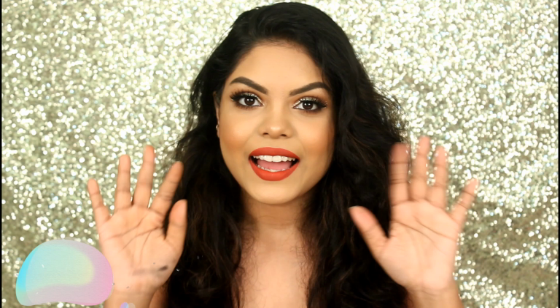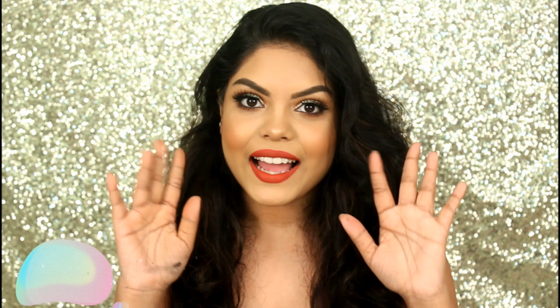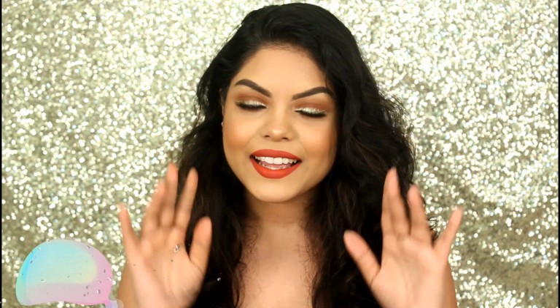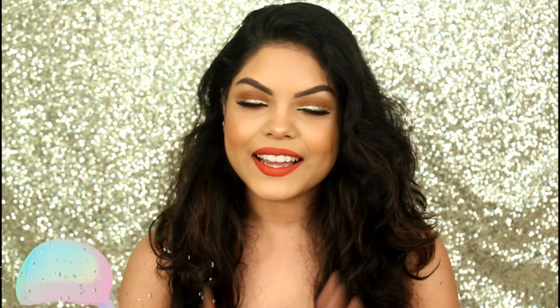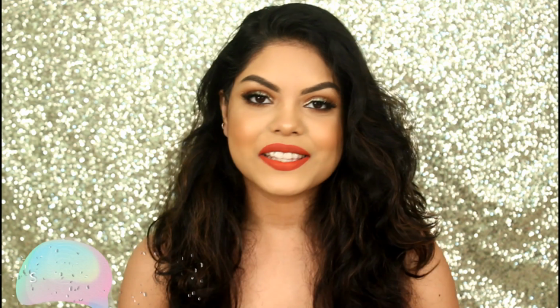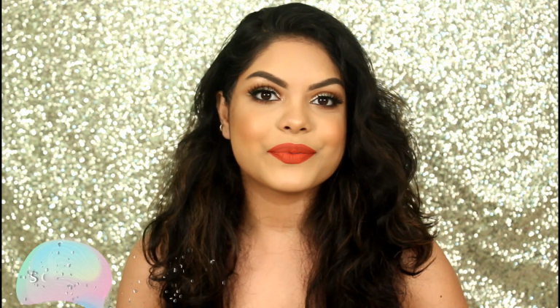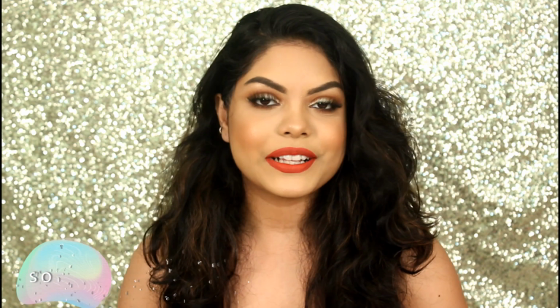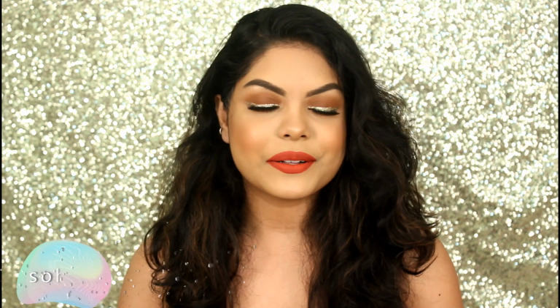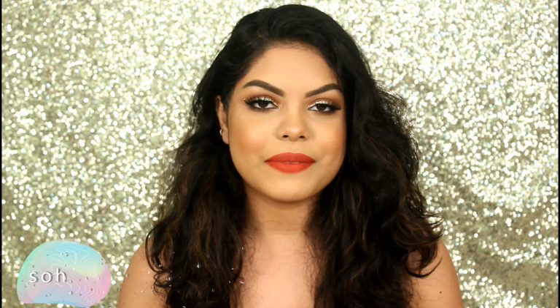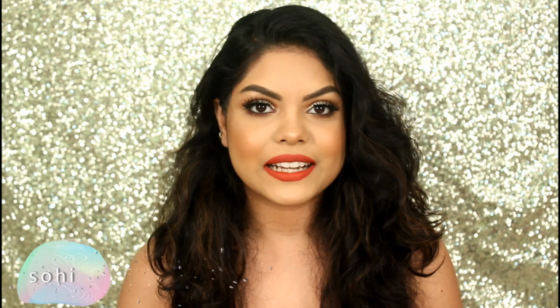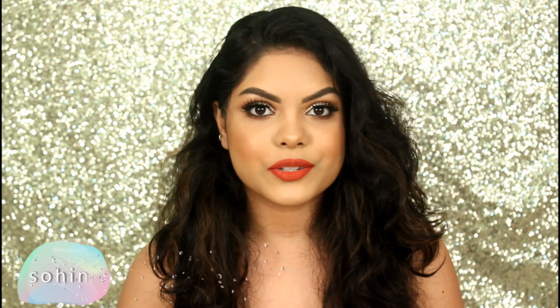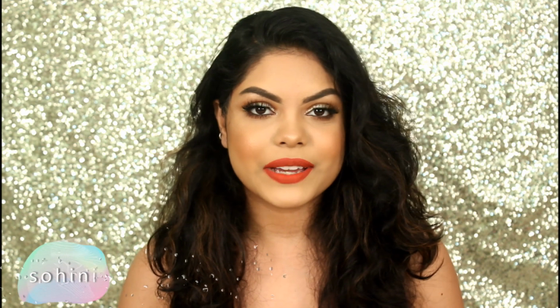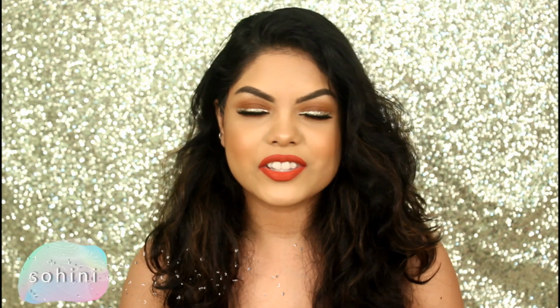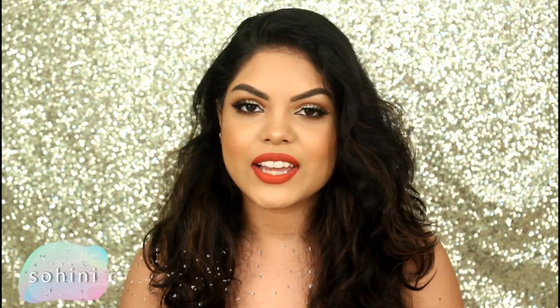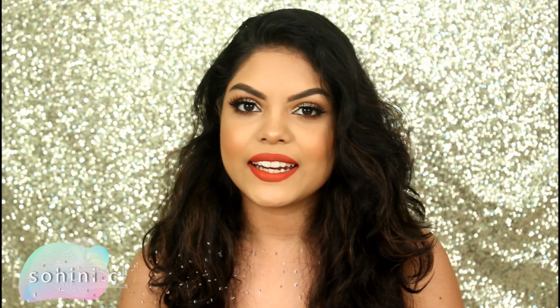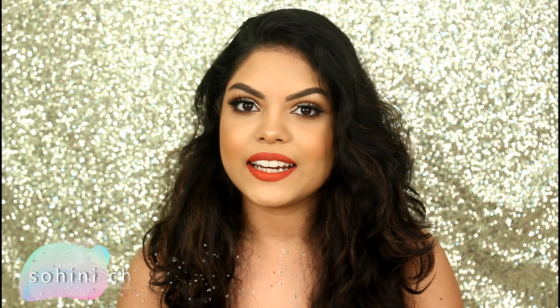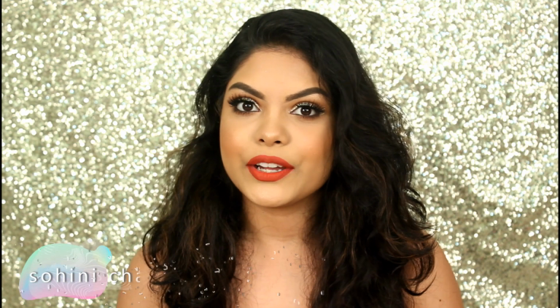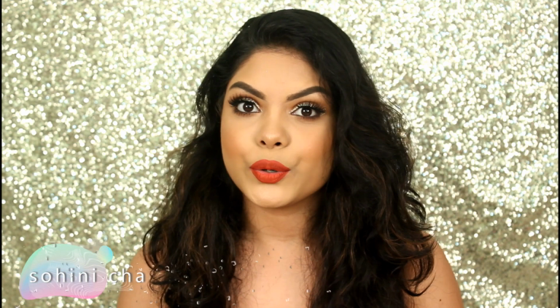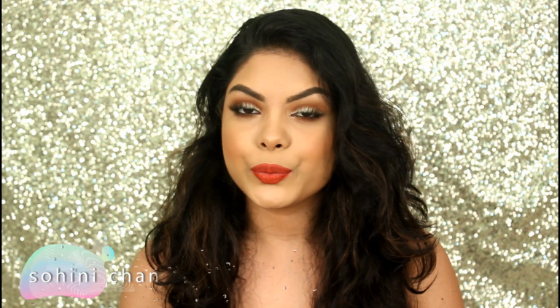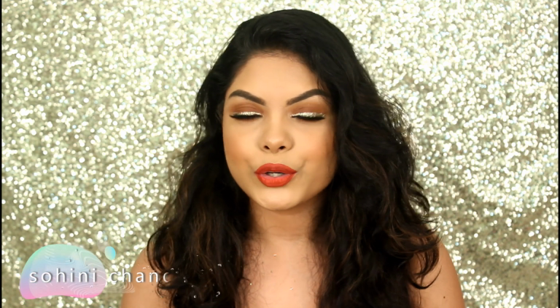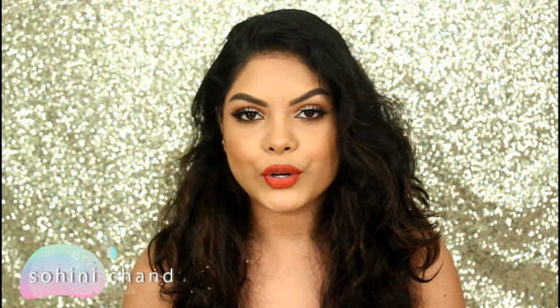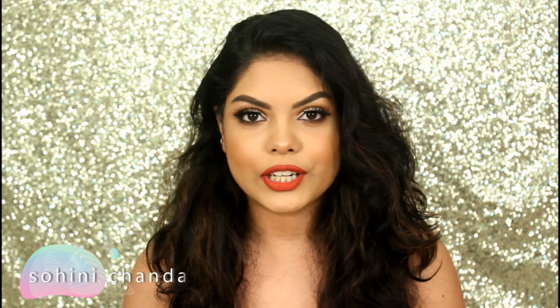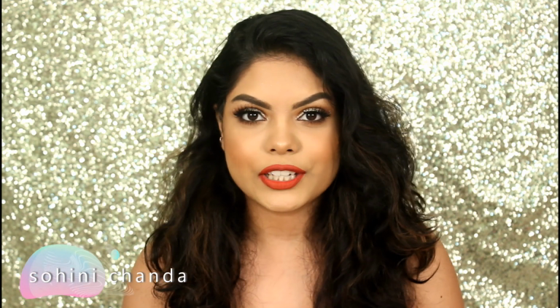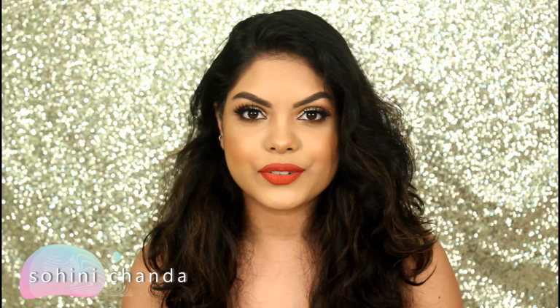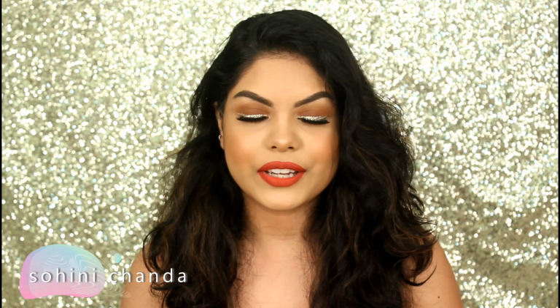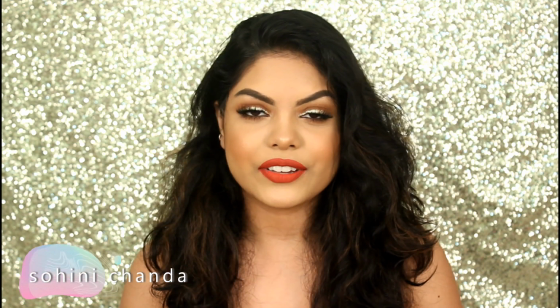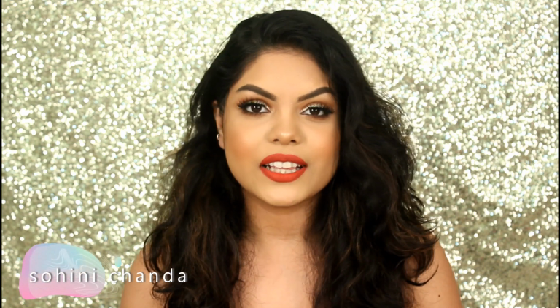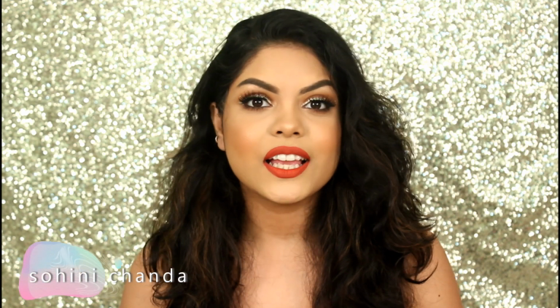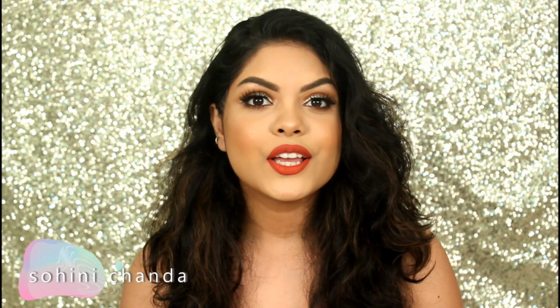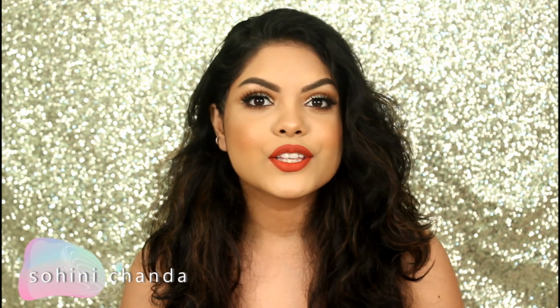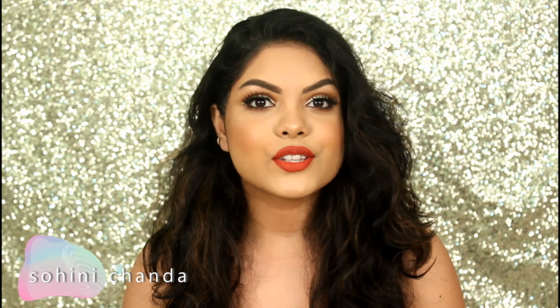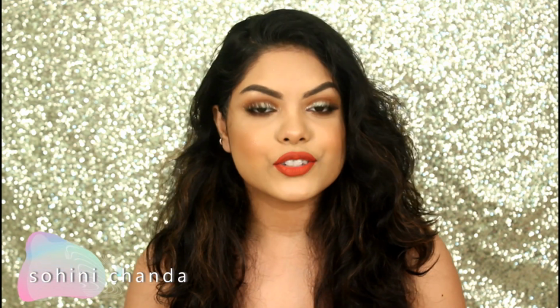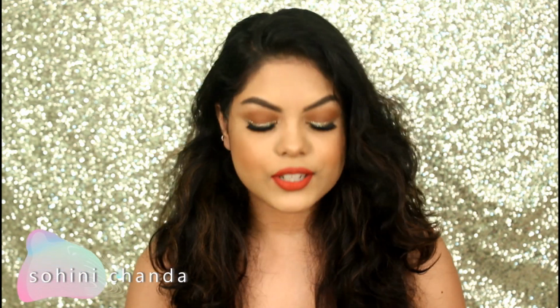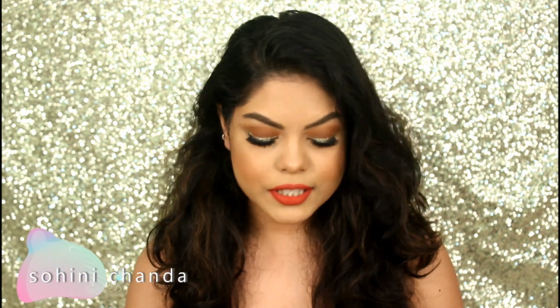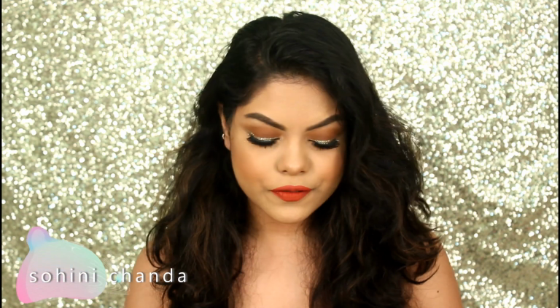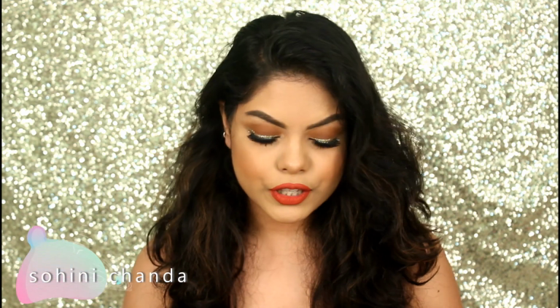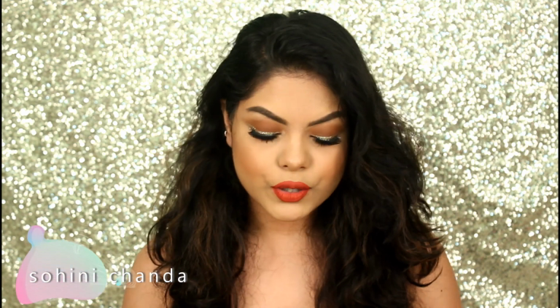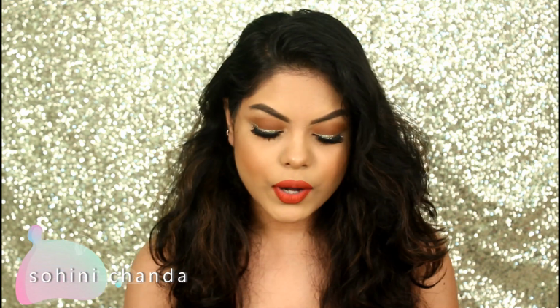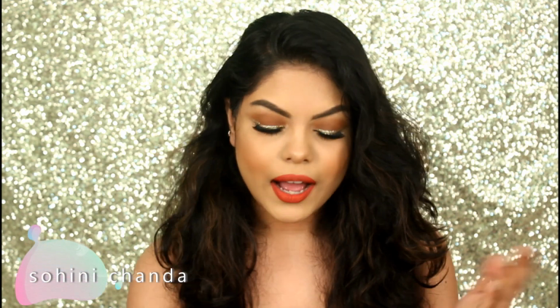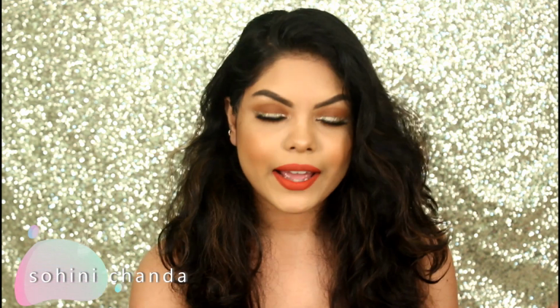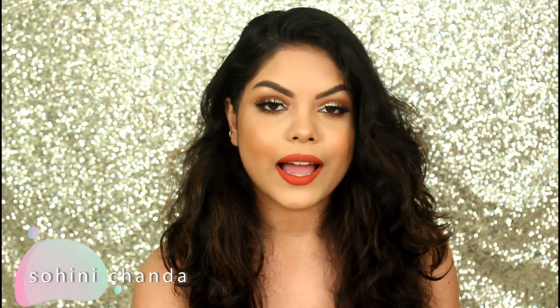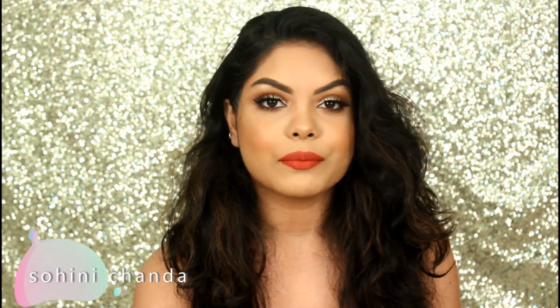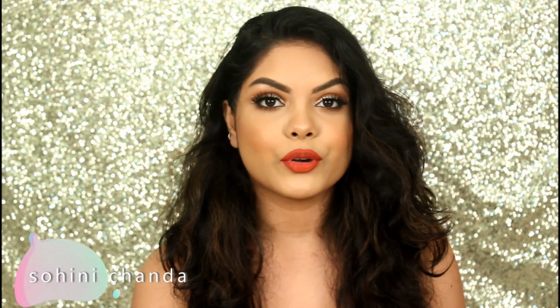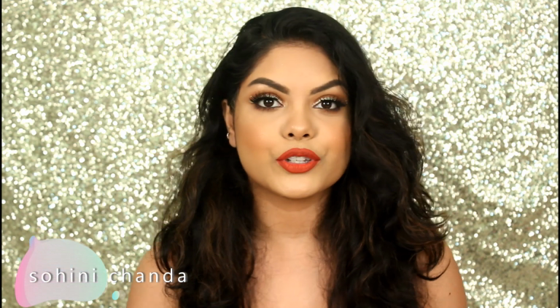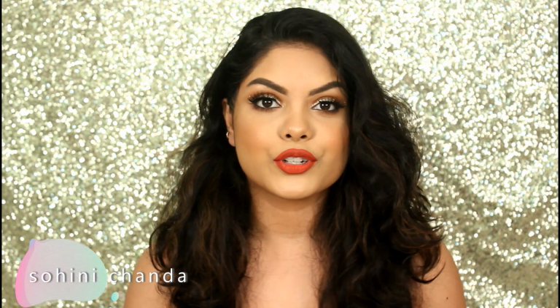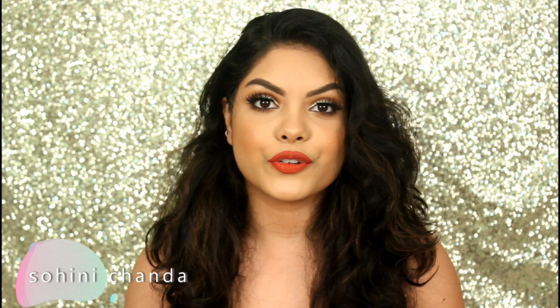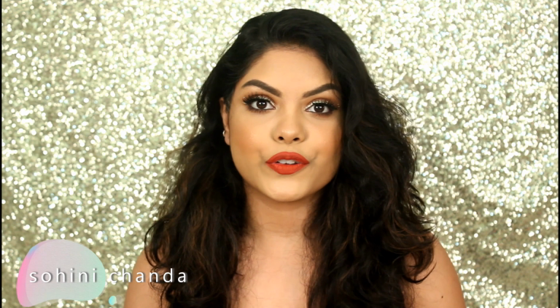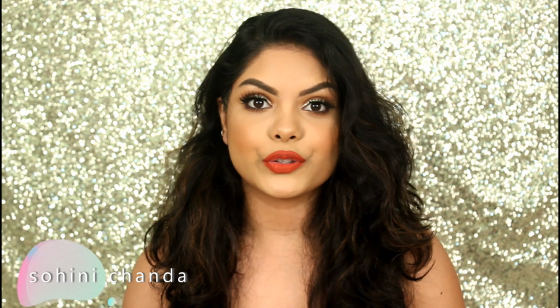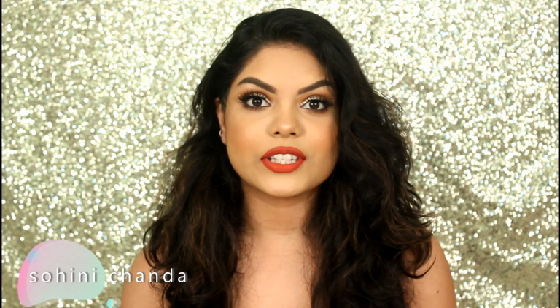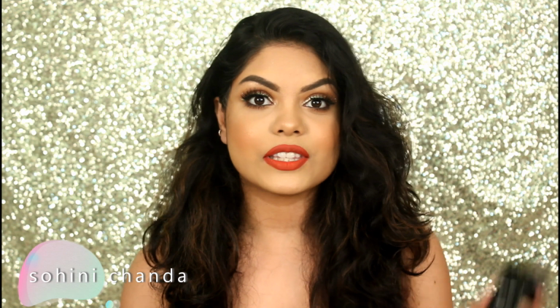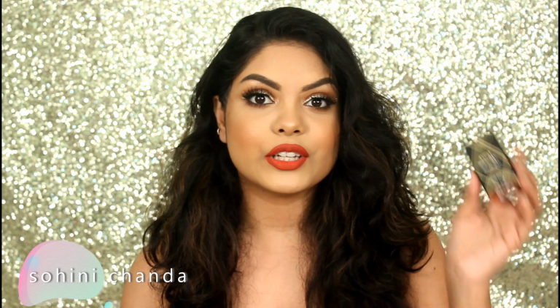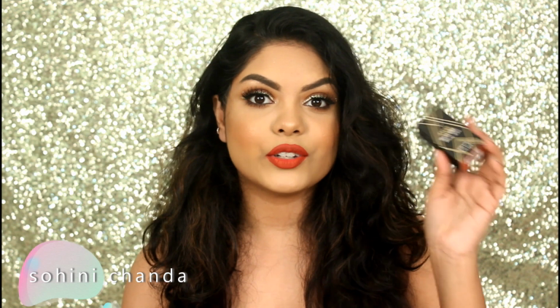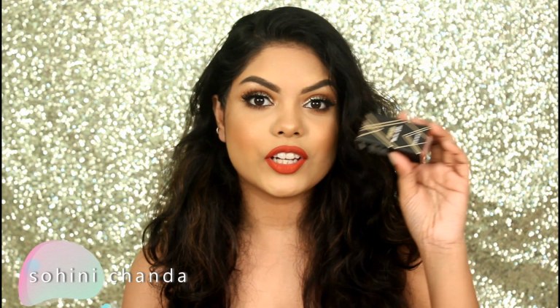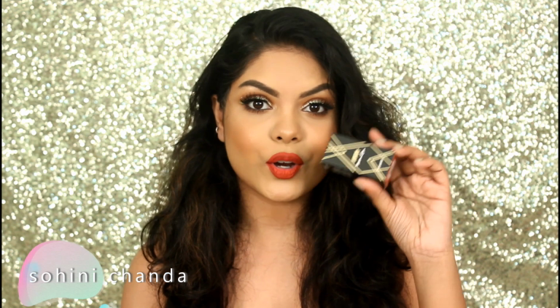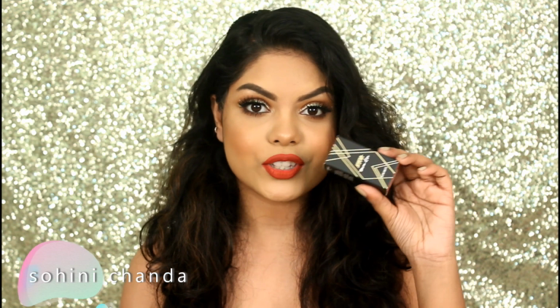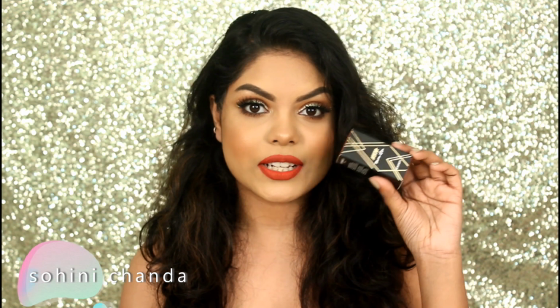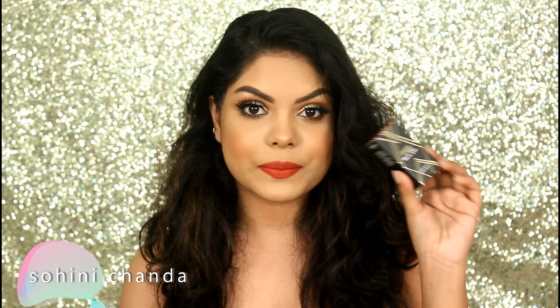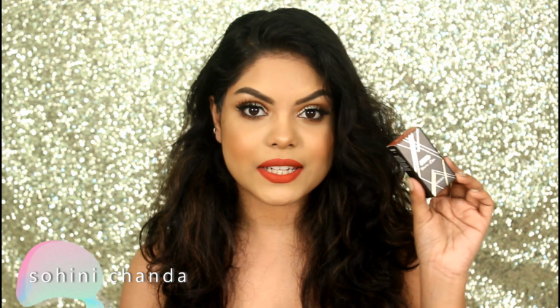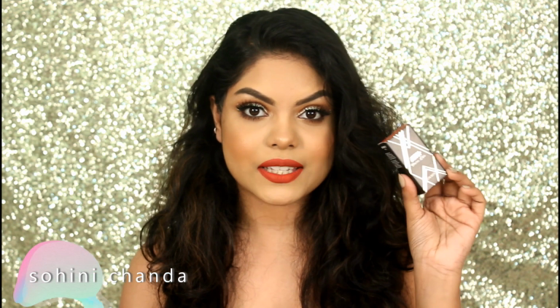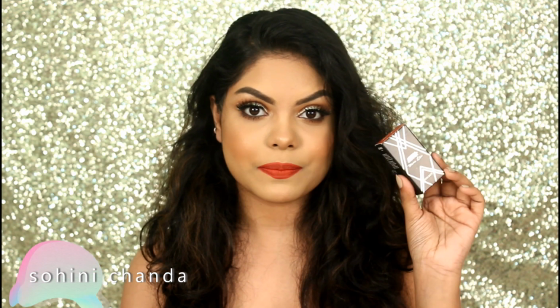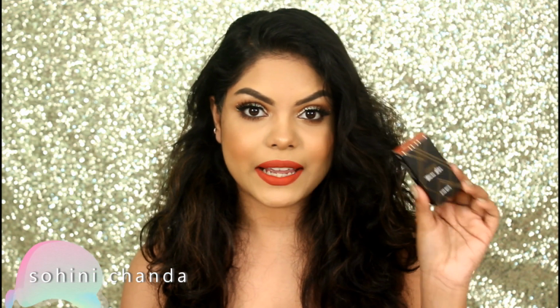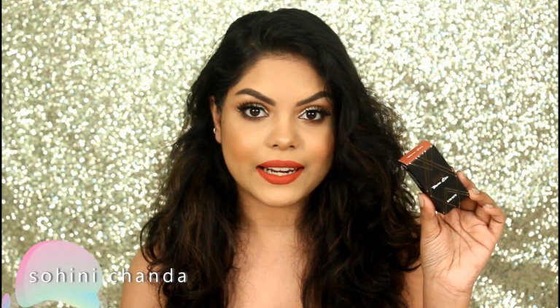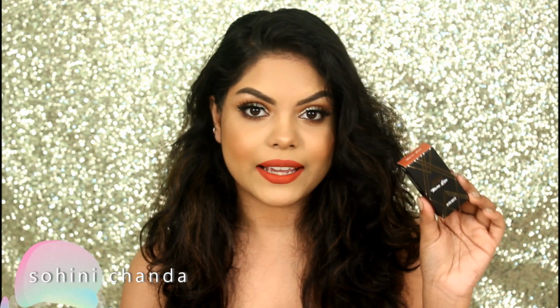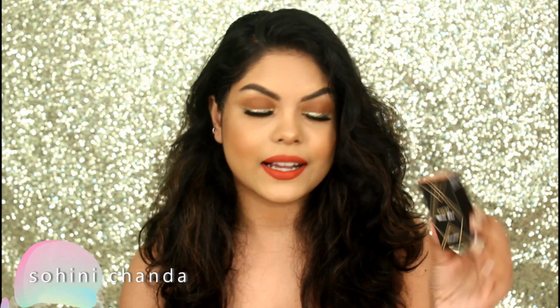Hi guys, welcome back to my channel. I hope you all are doing well. So in today's video, I am going to review this newly launched lipsticks by Nykaa.